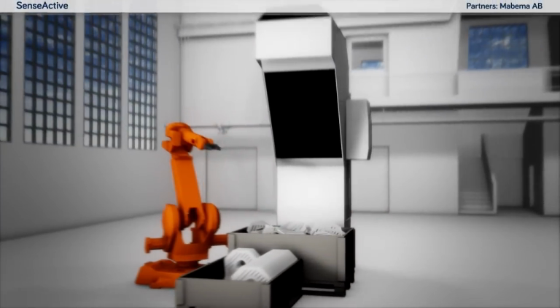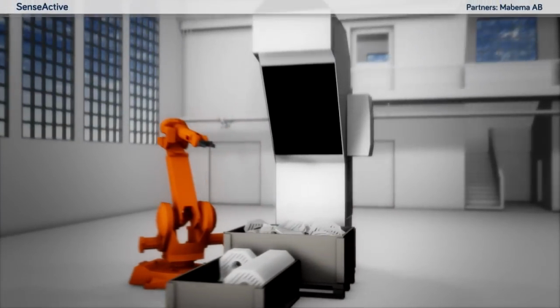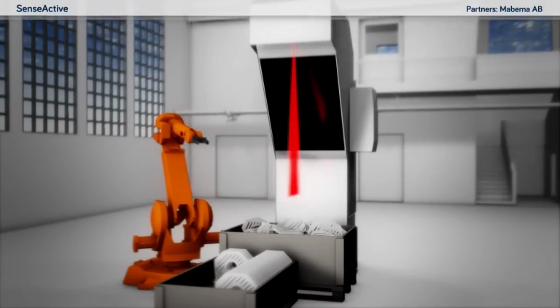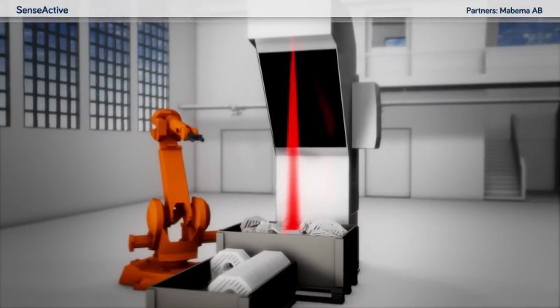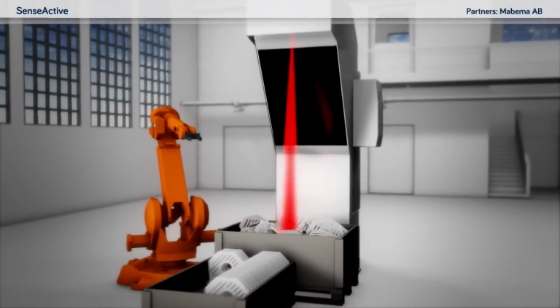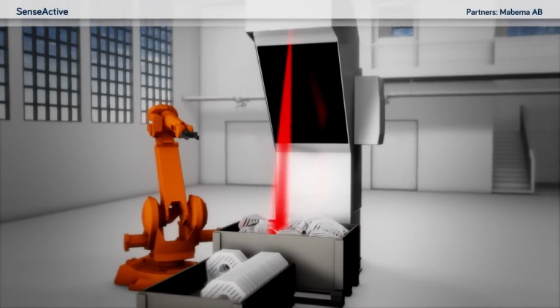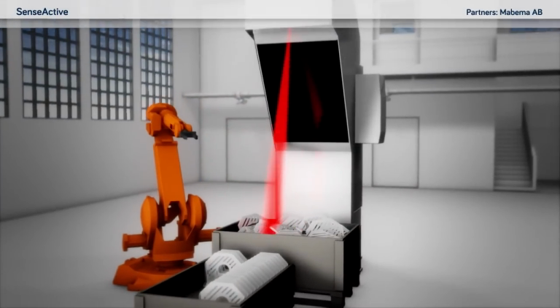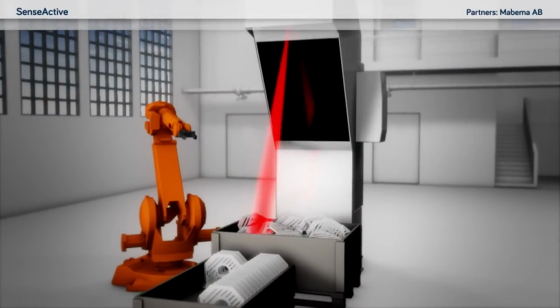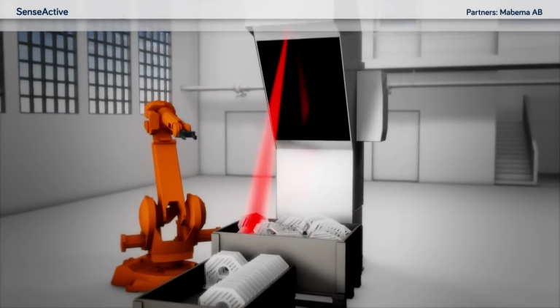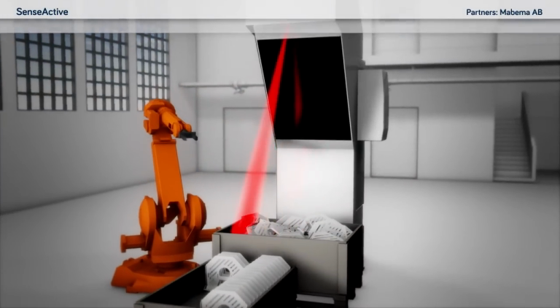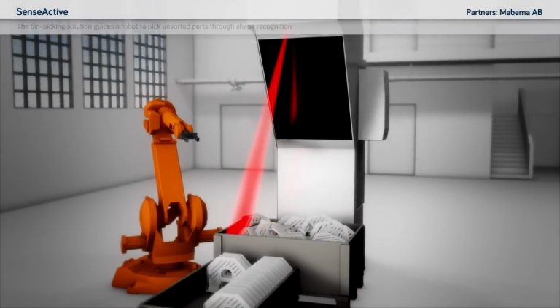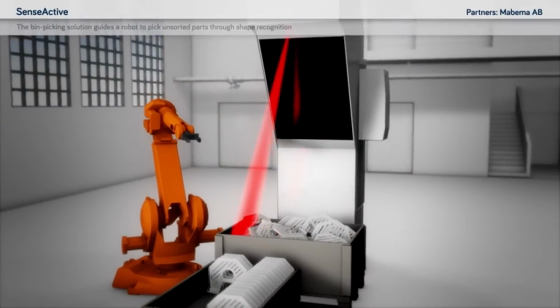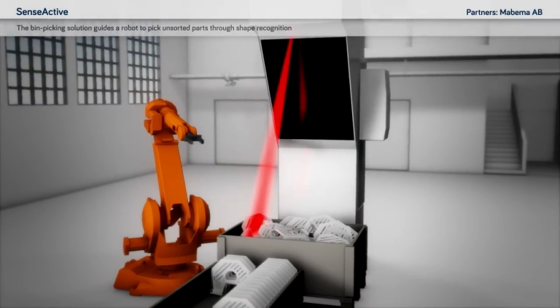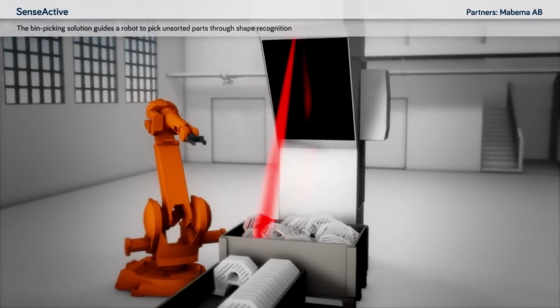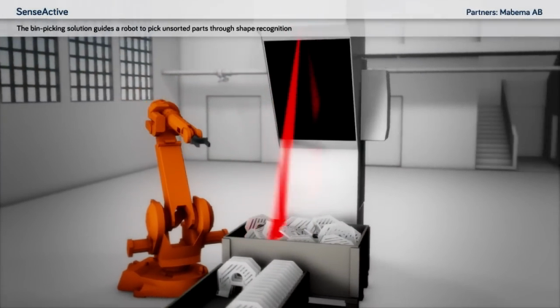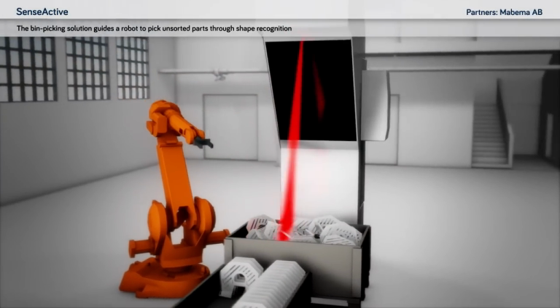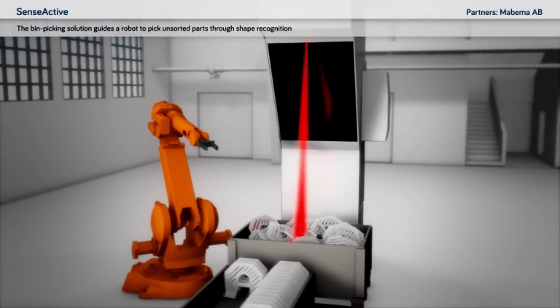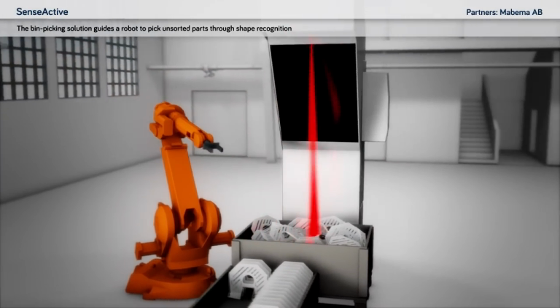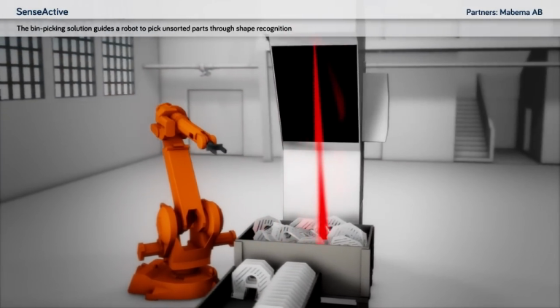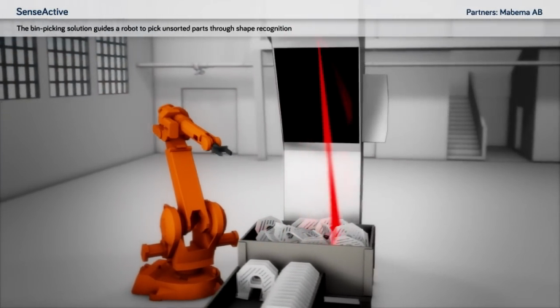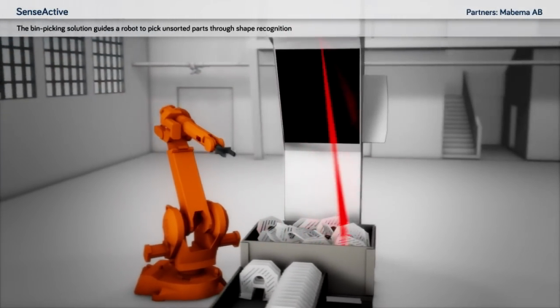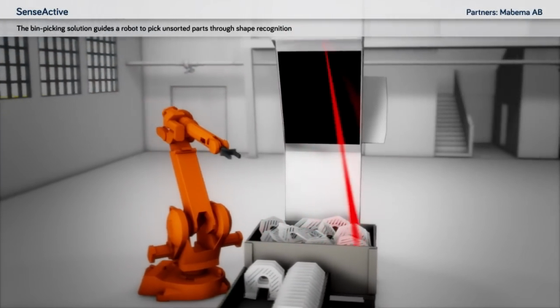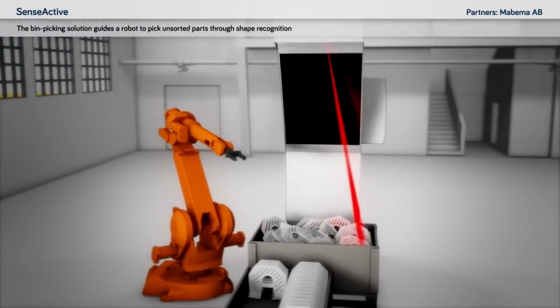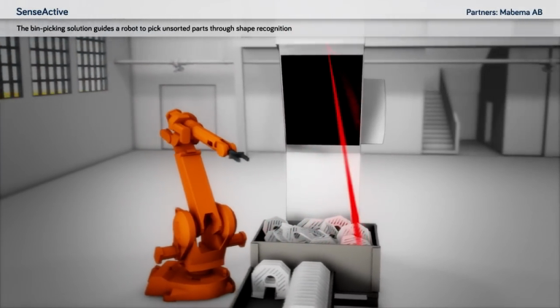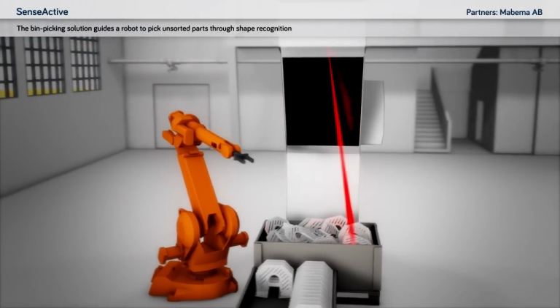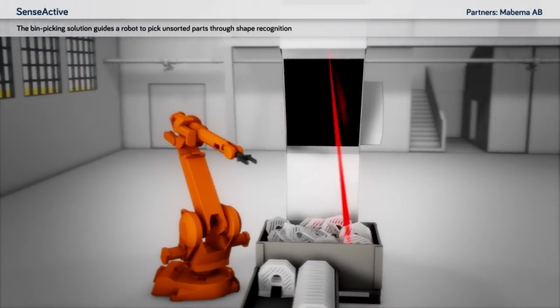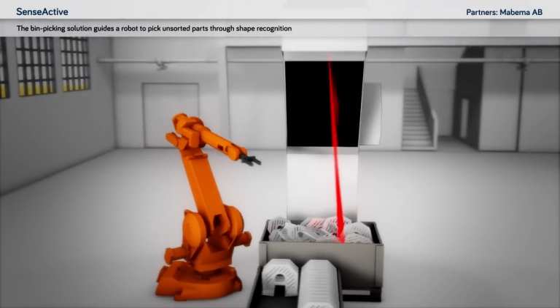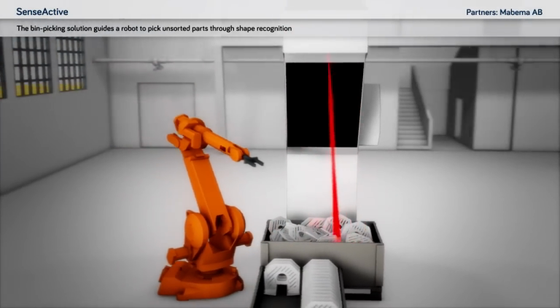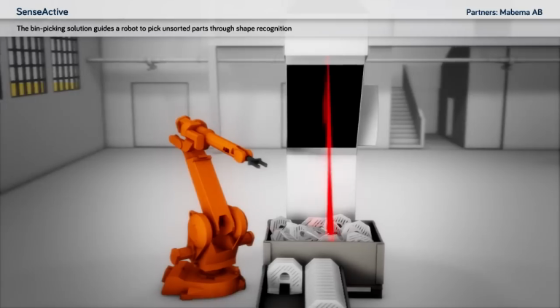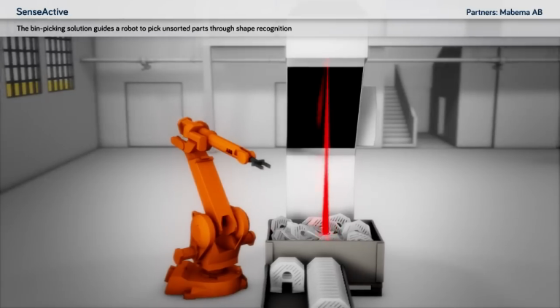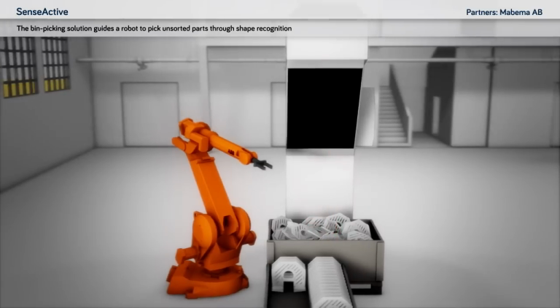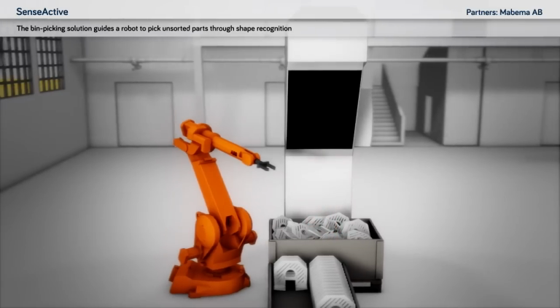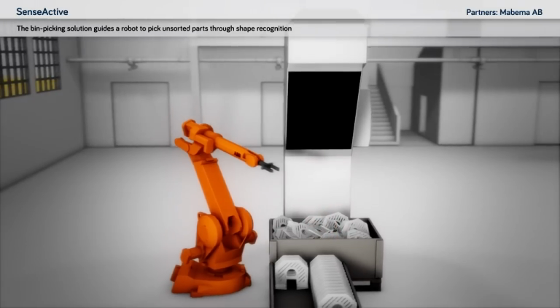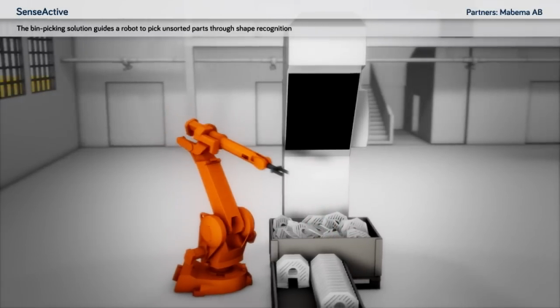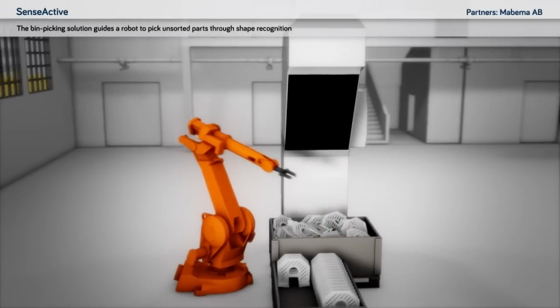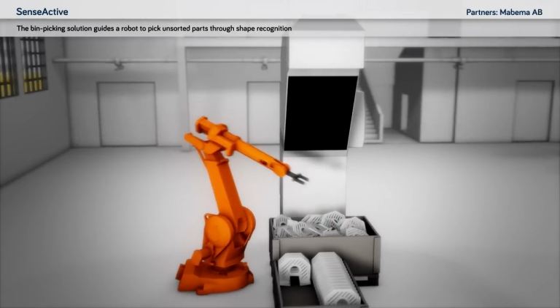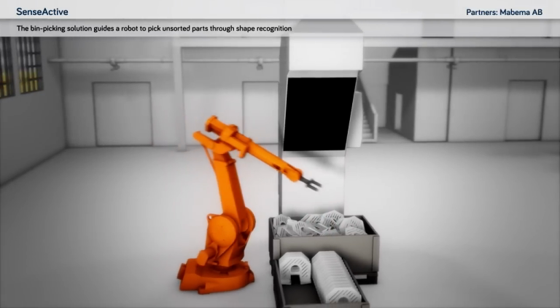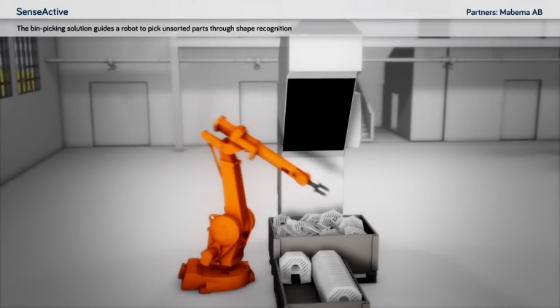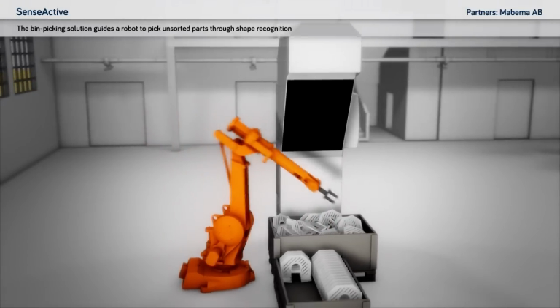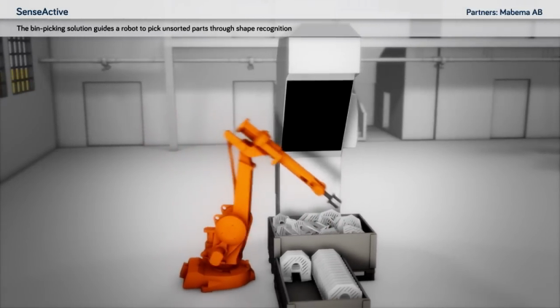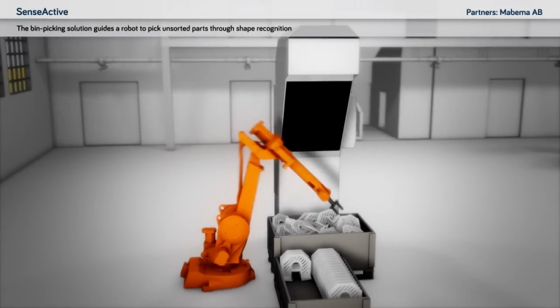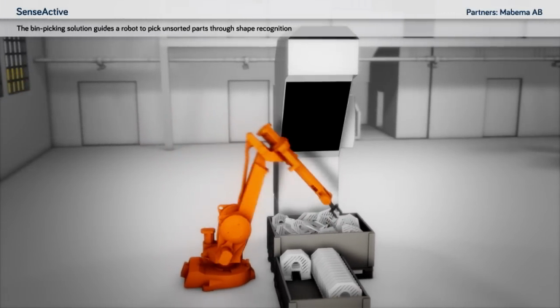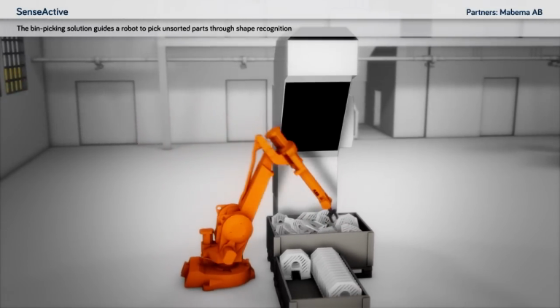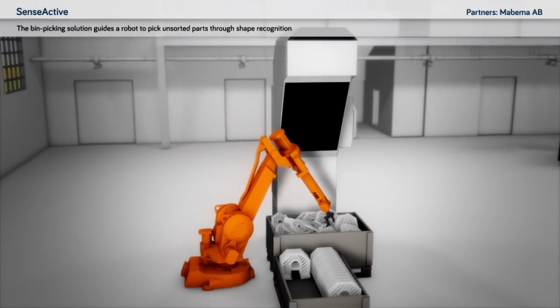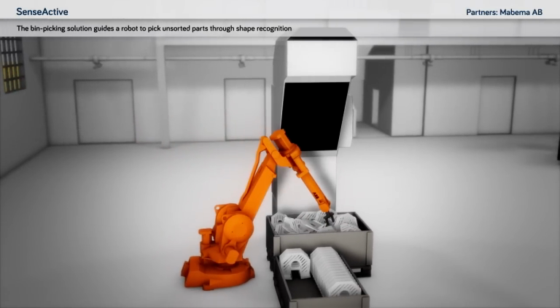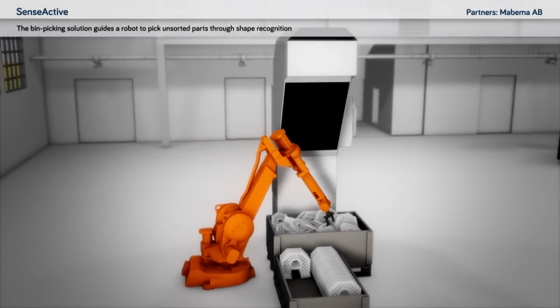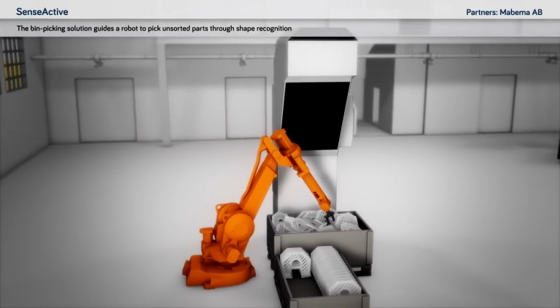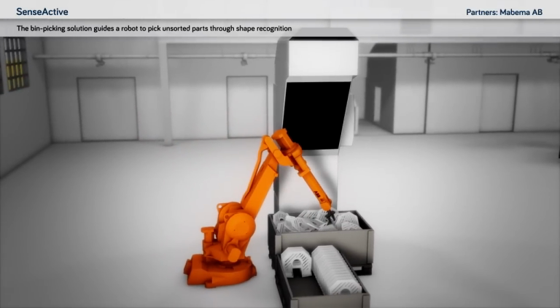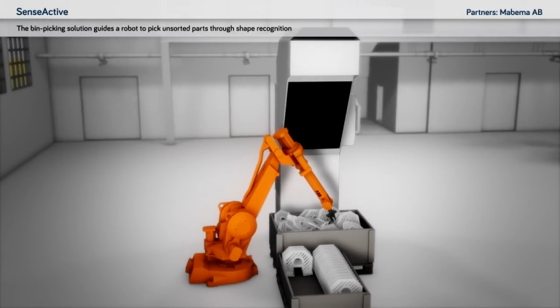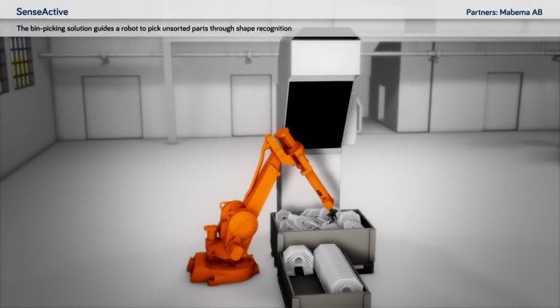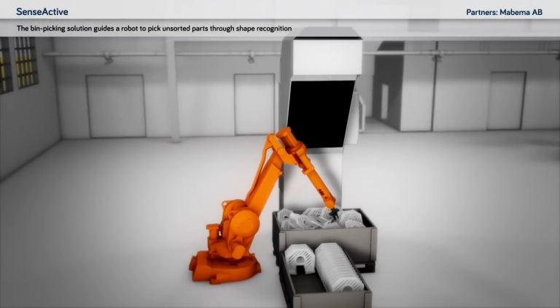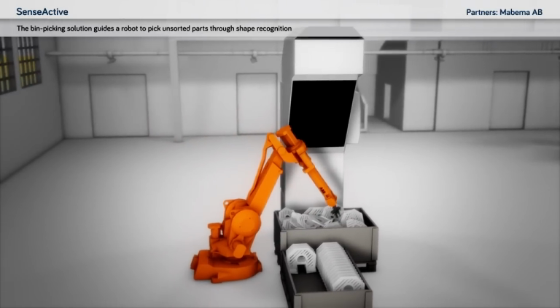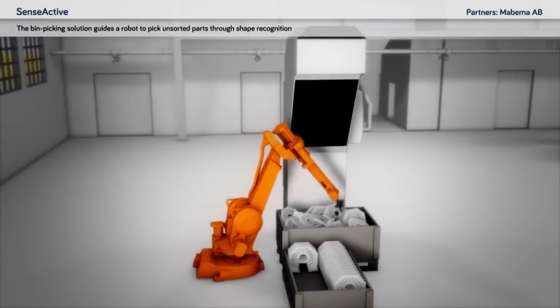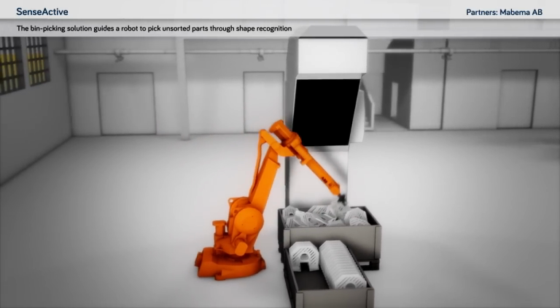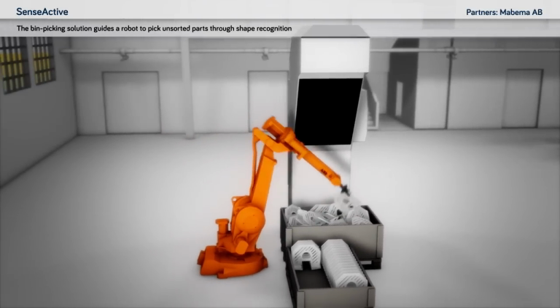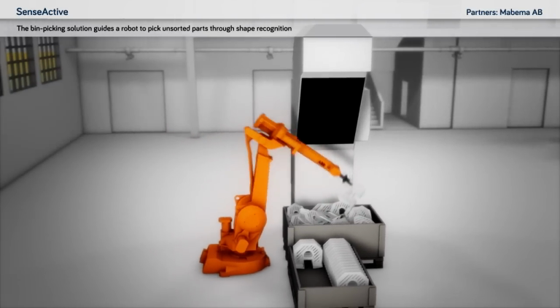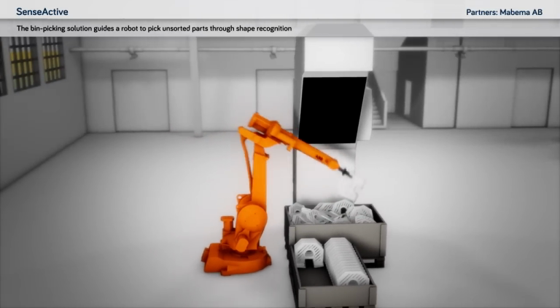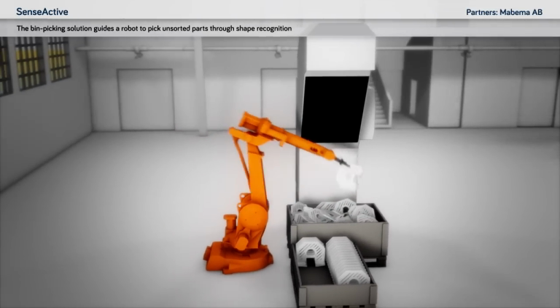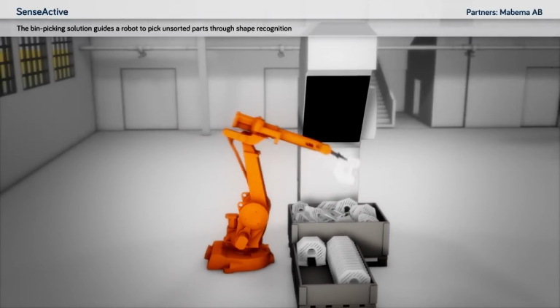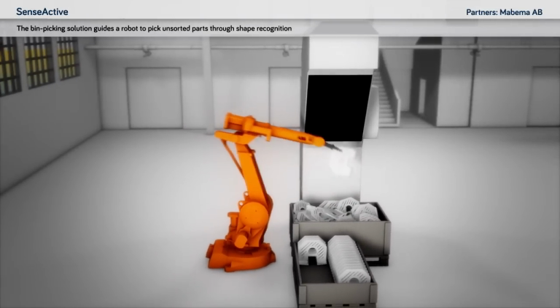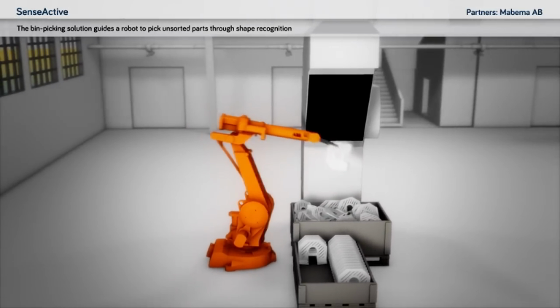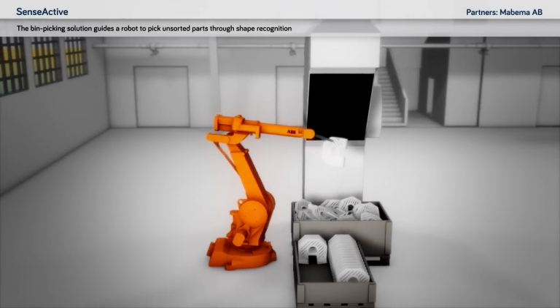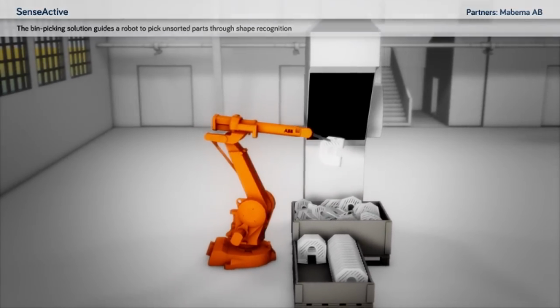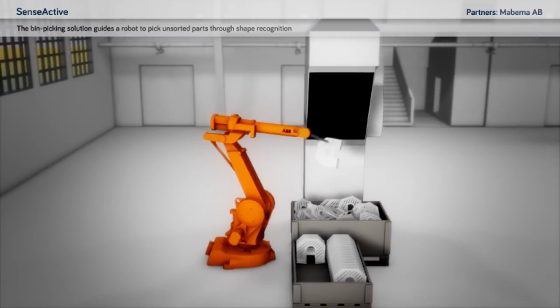SenseActive: the bin-picking solution guides the robot to pick unsorted parts through shape recognition.